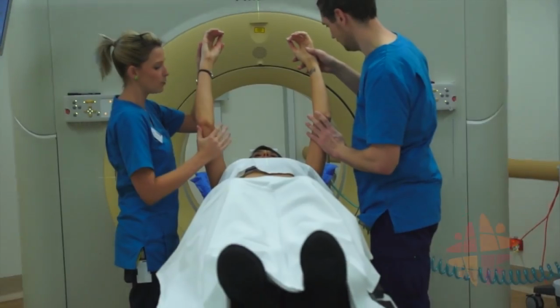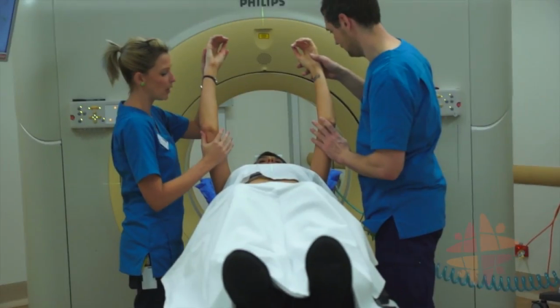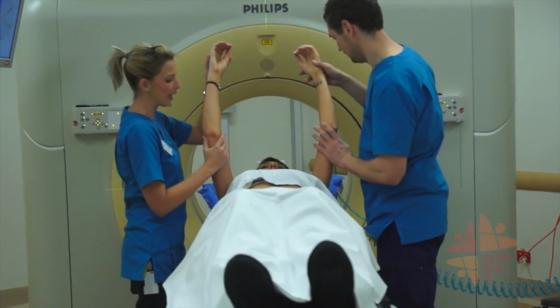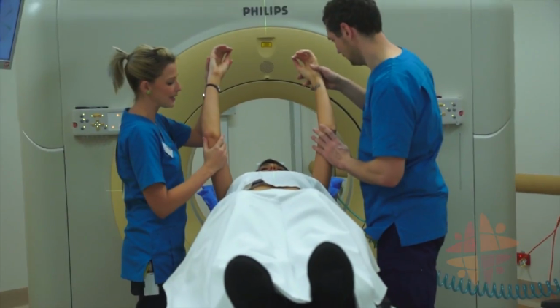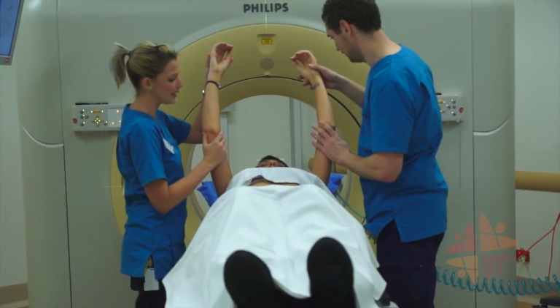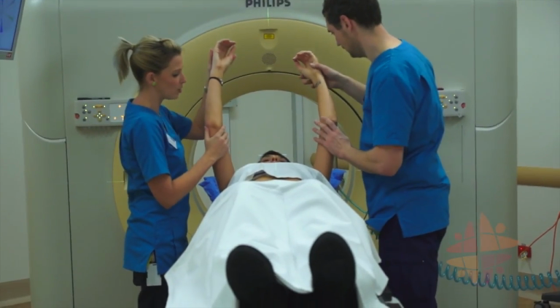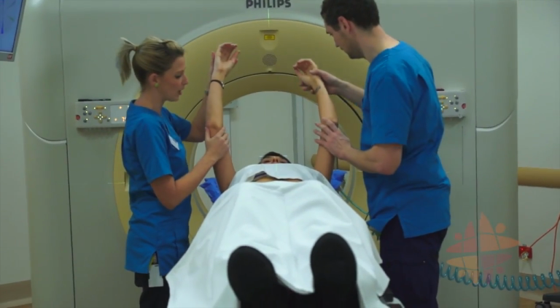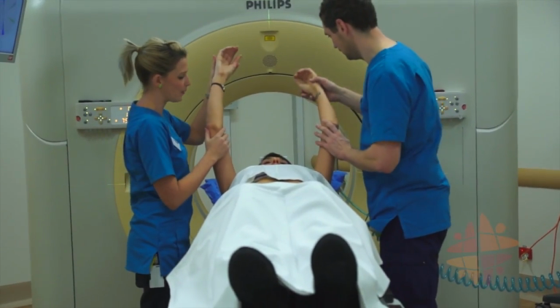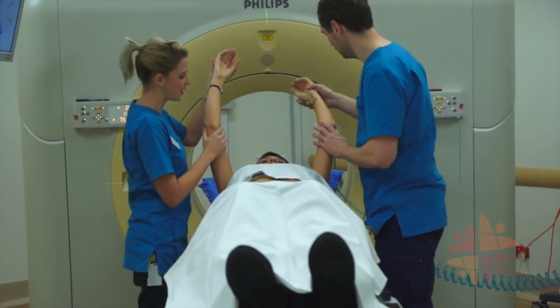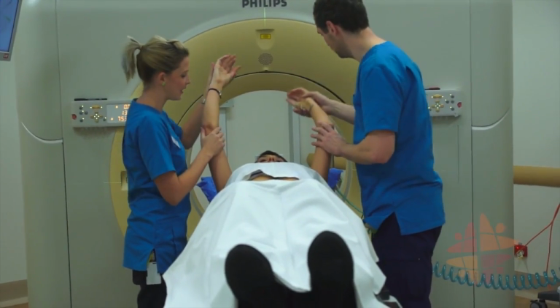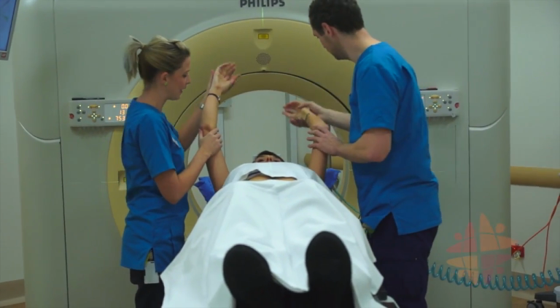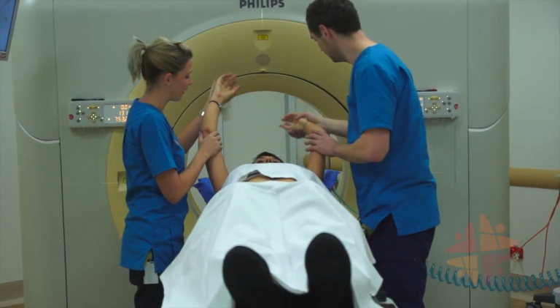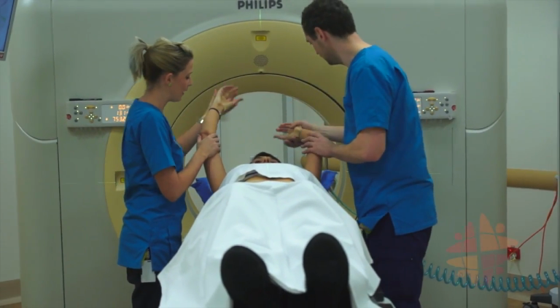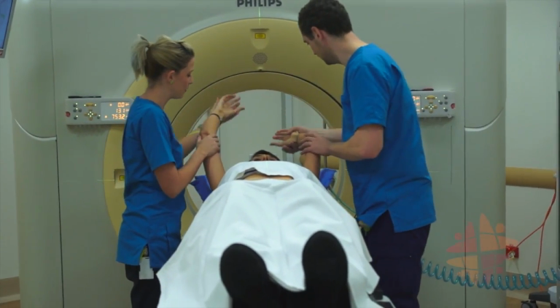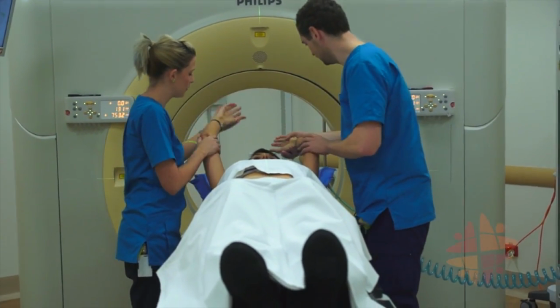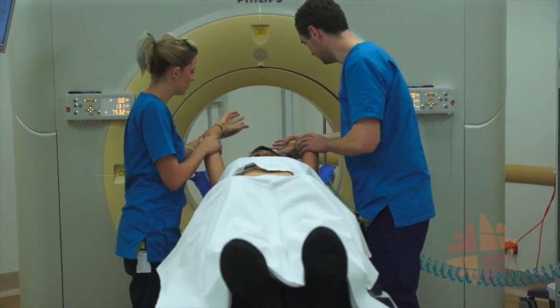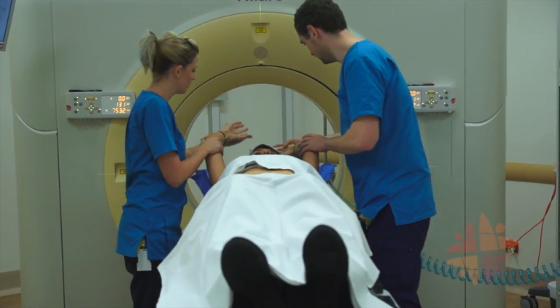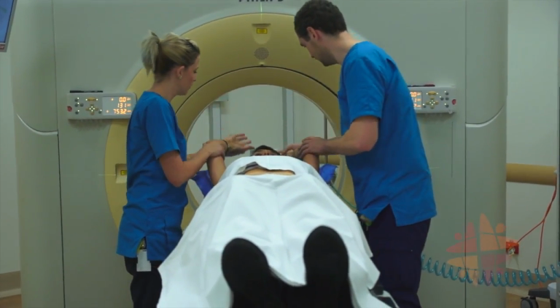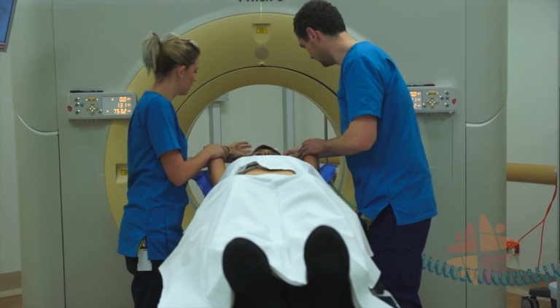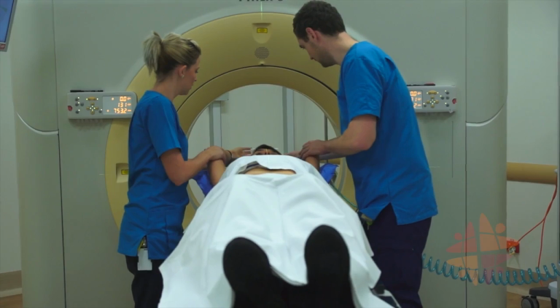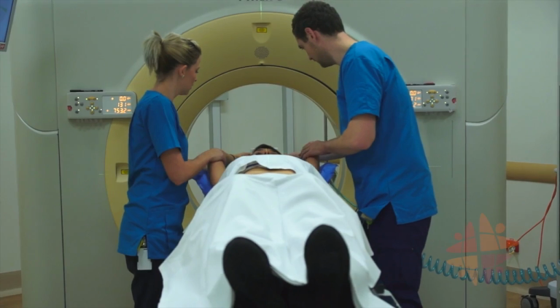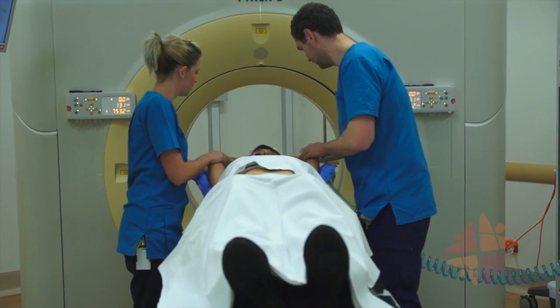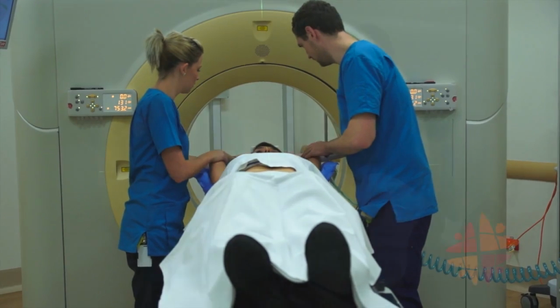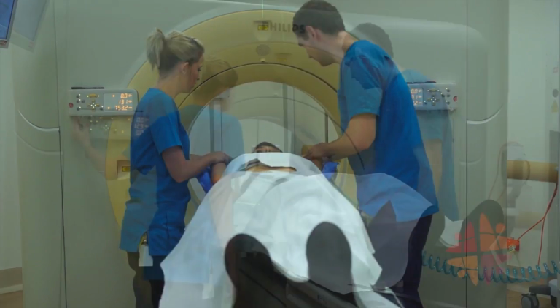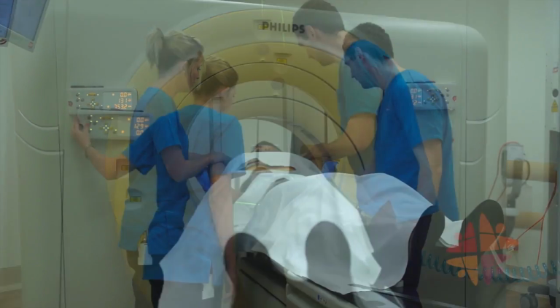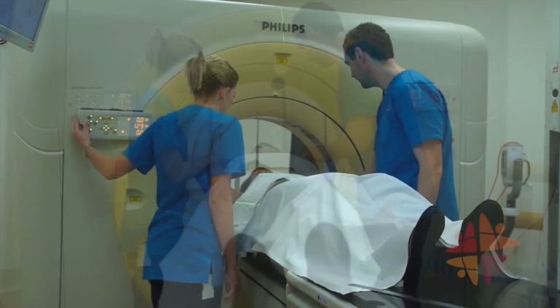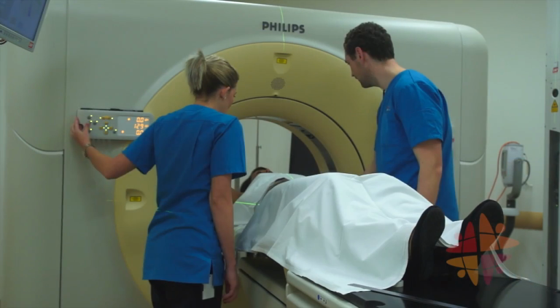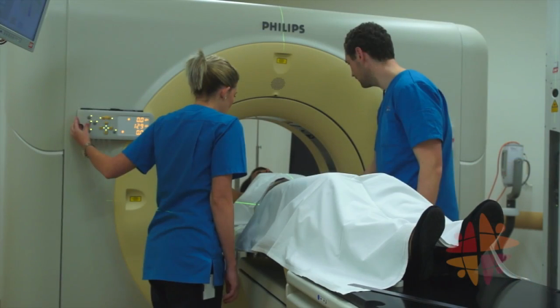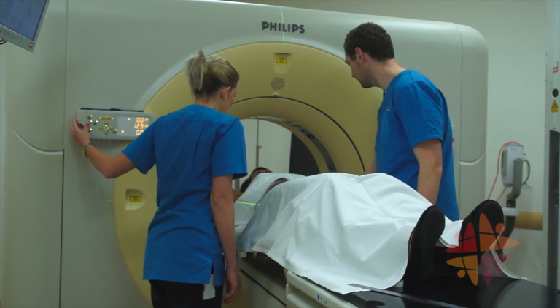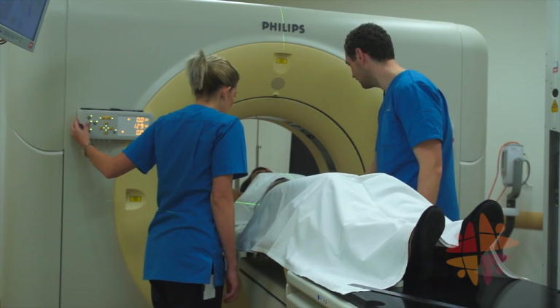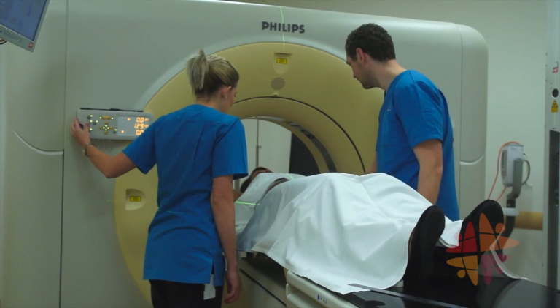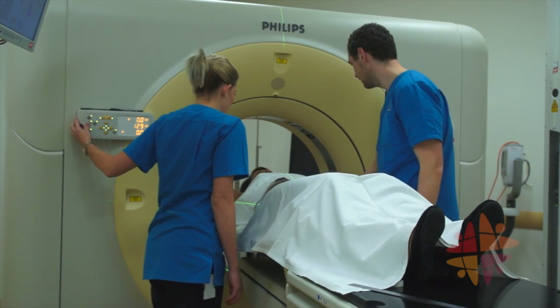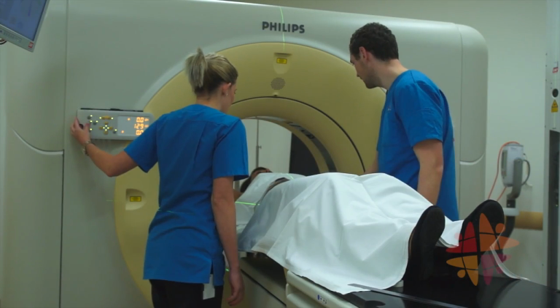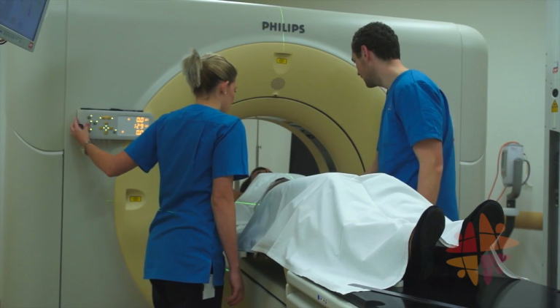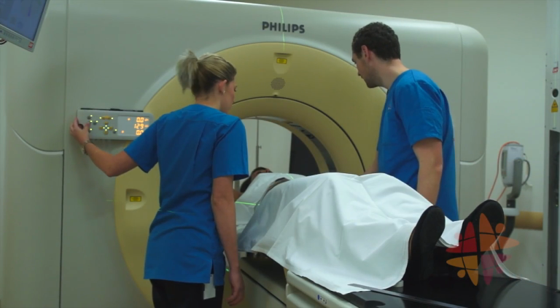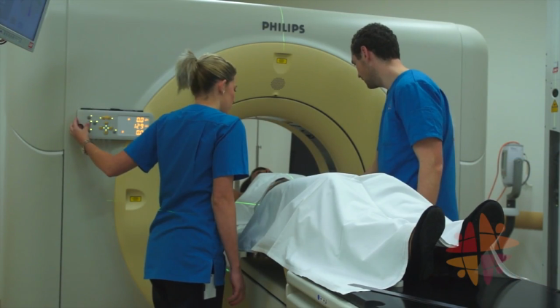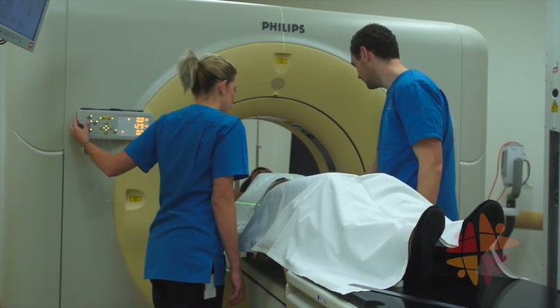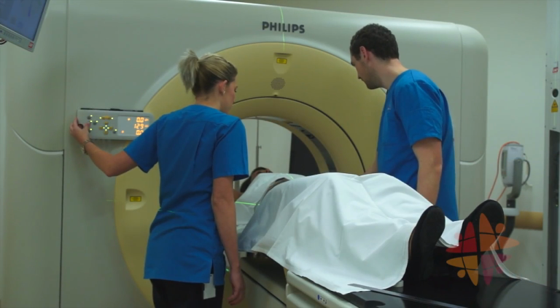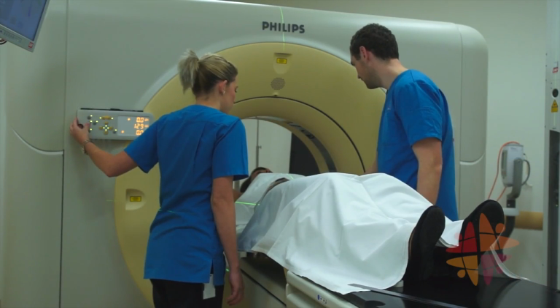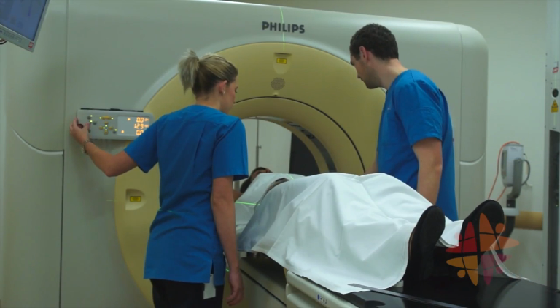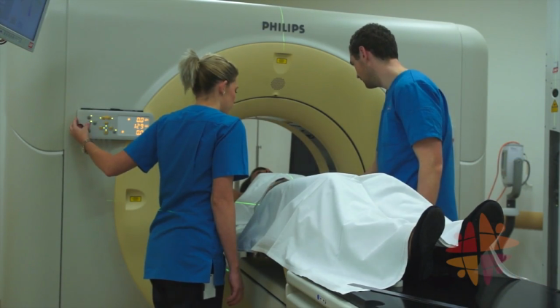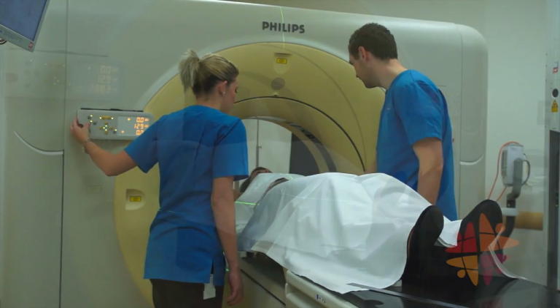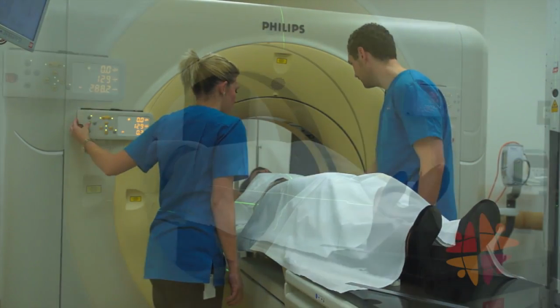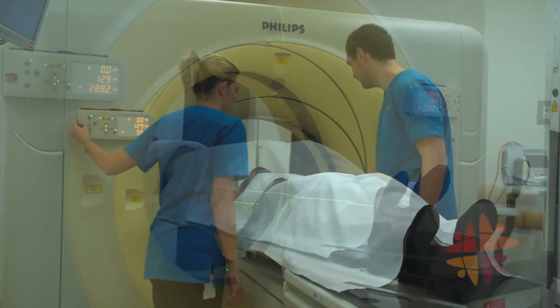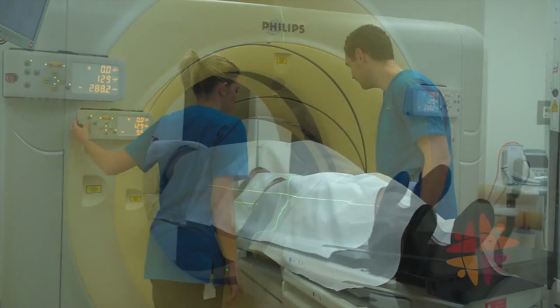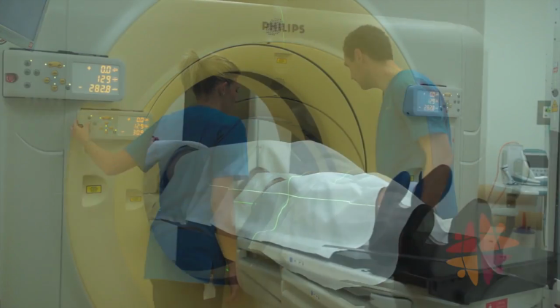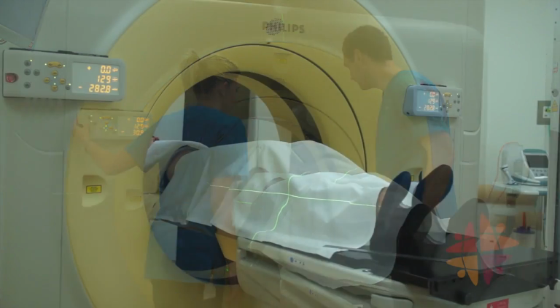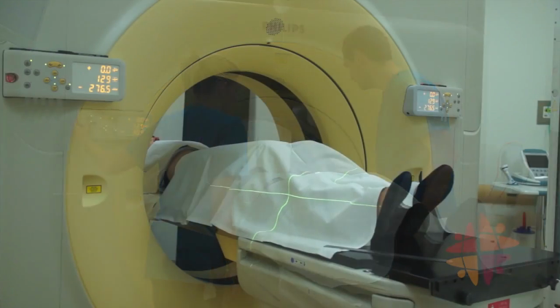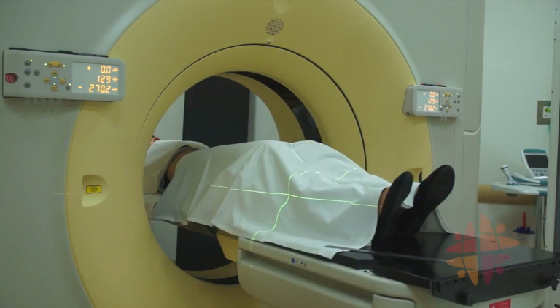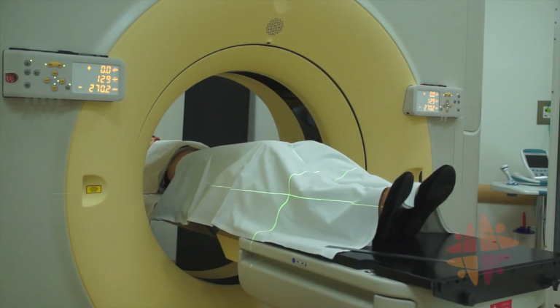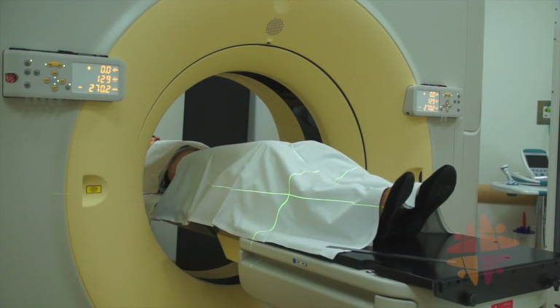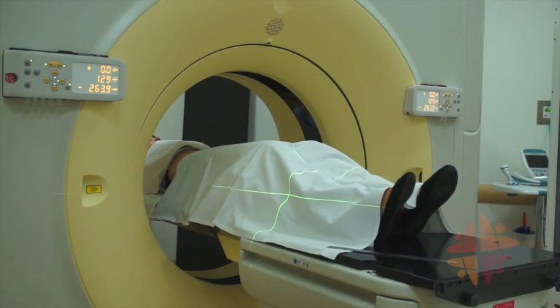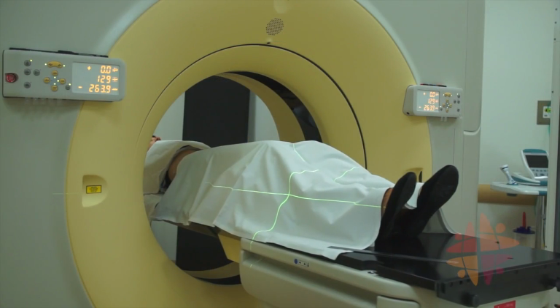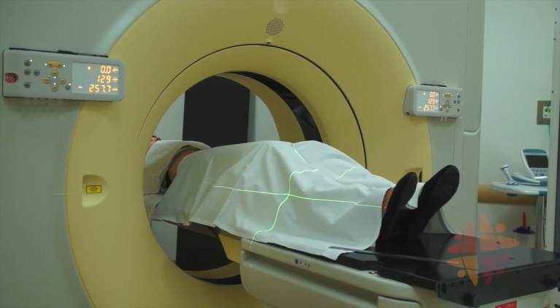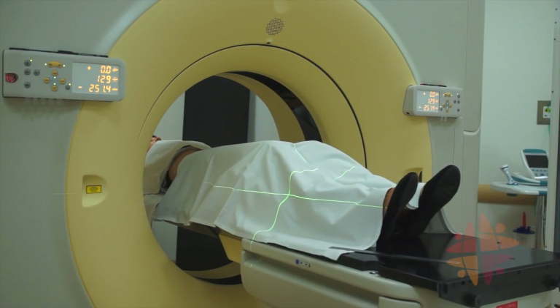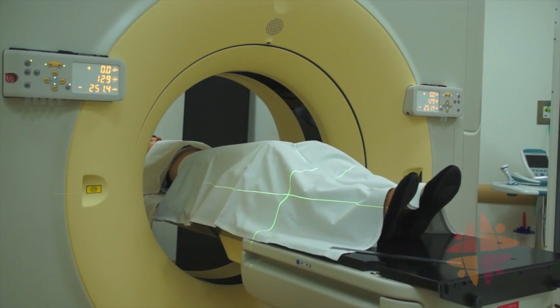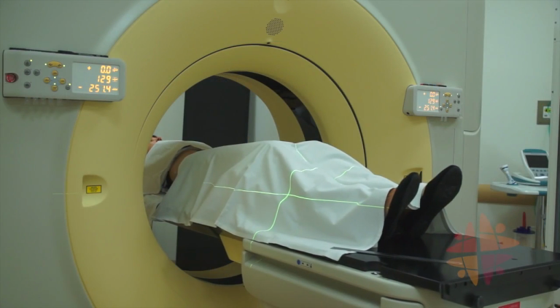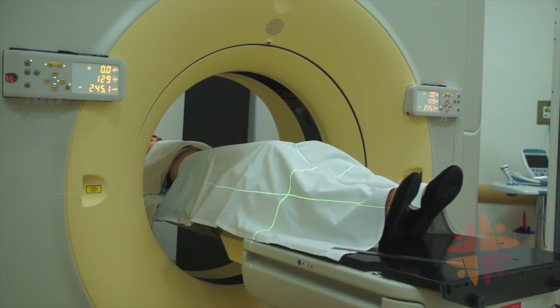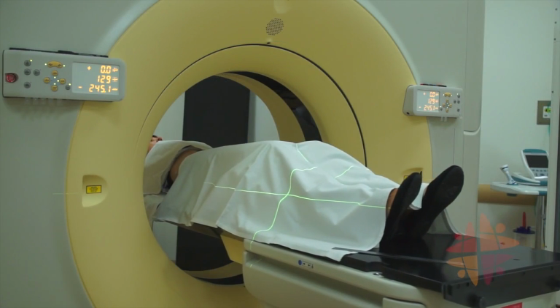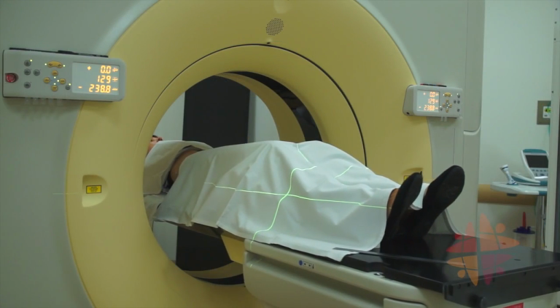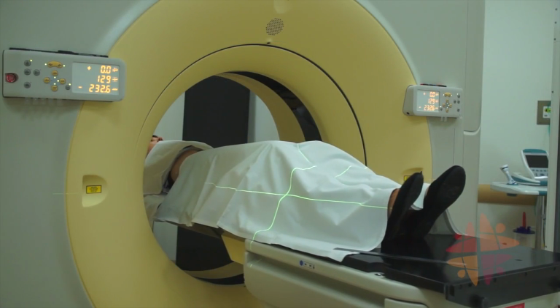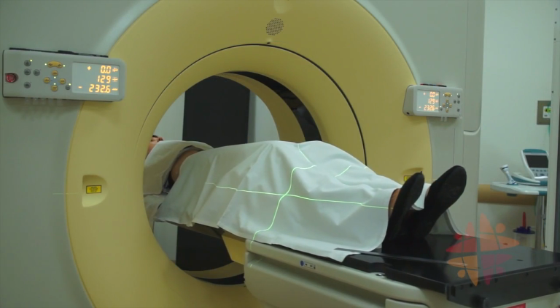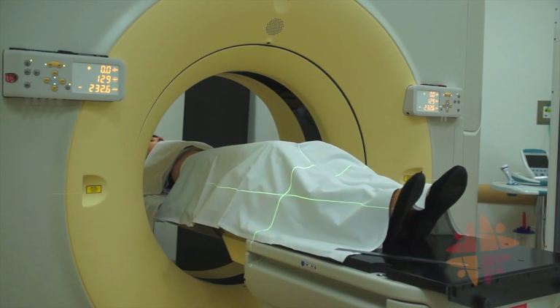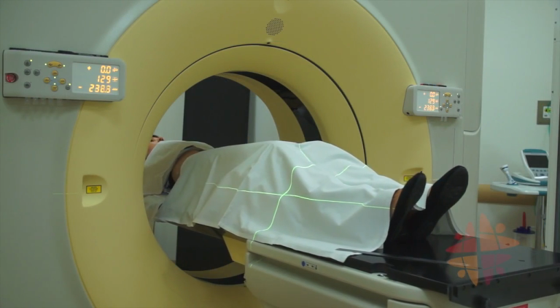They are planned out by your radiation oncology team, using a 3D computer model of you, made out of your planning CT scan.